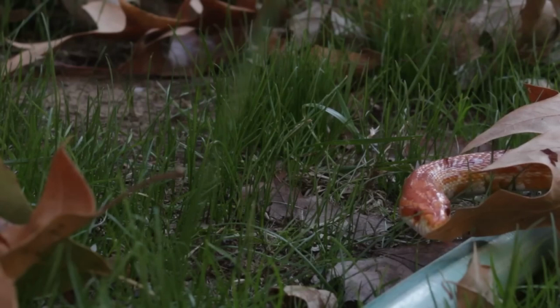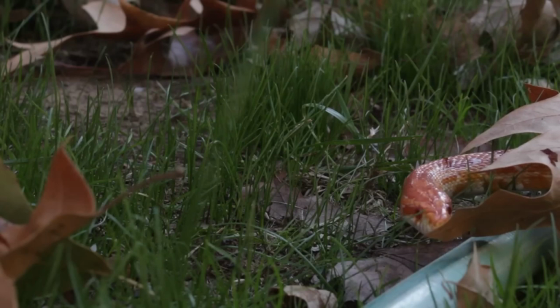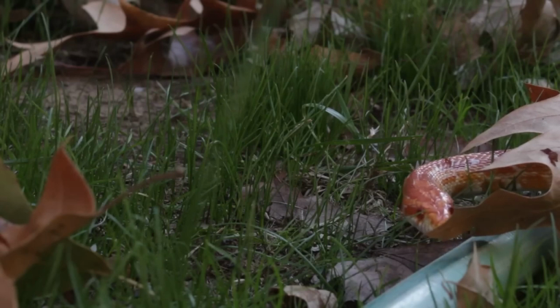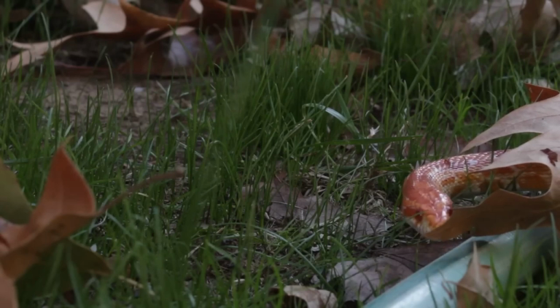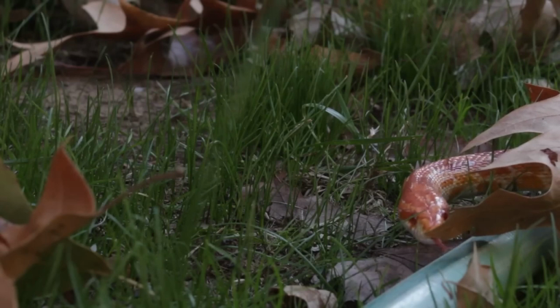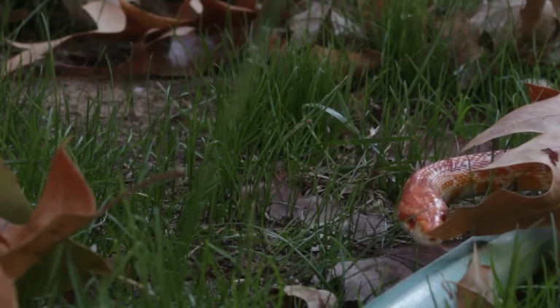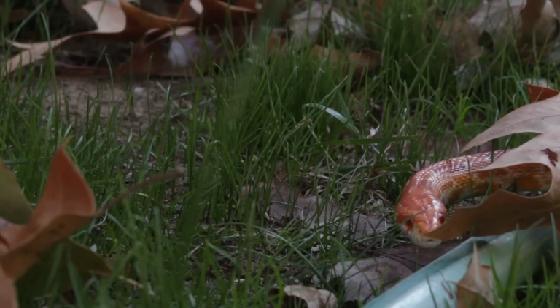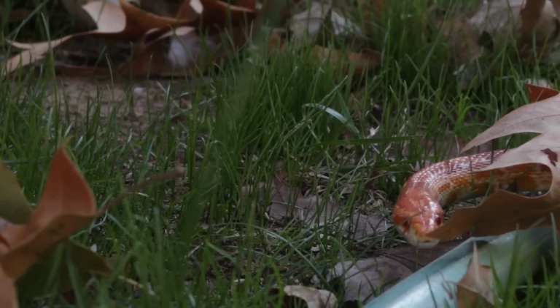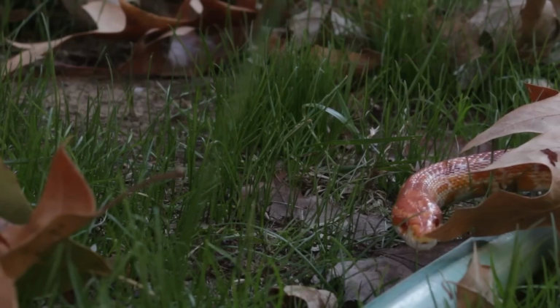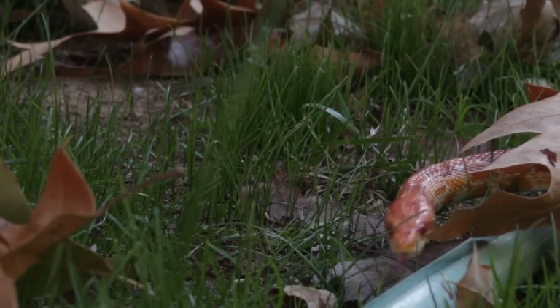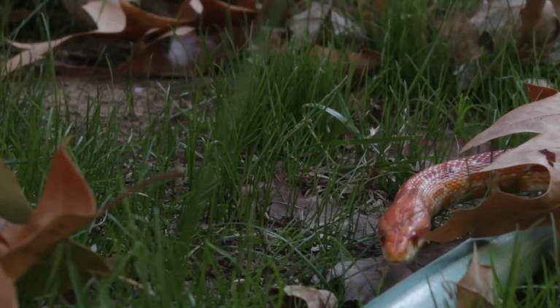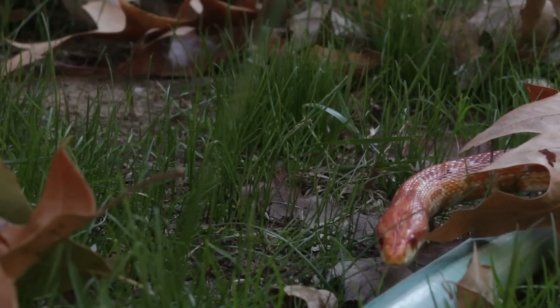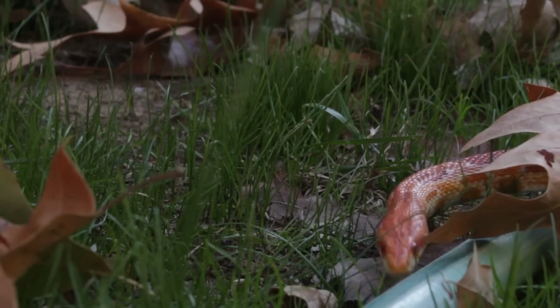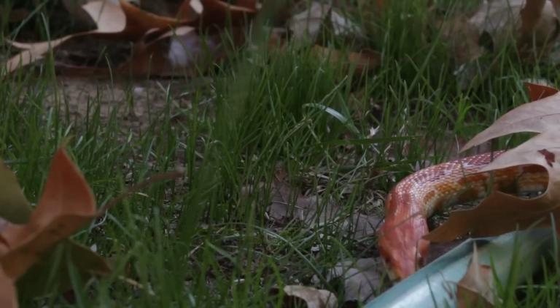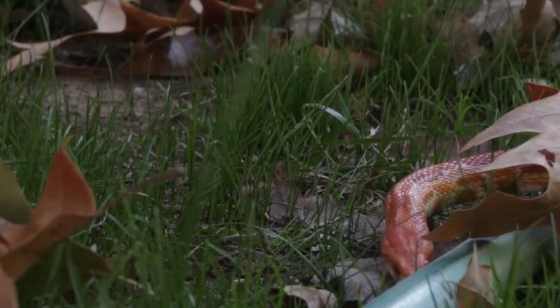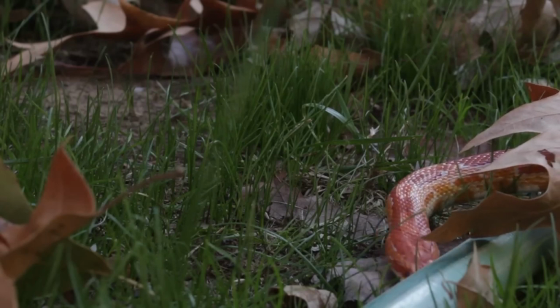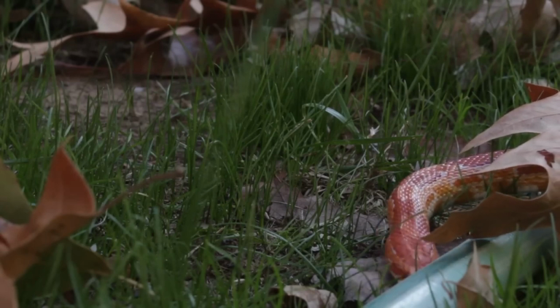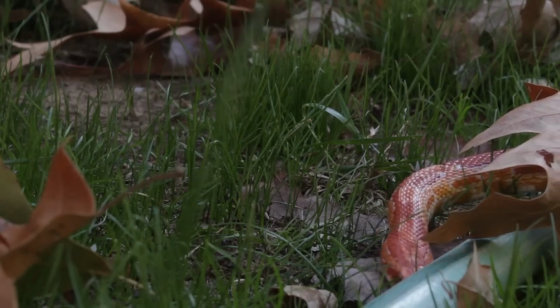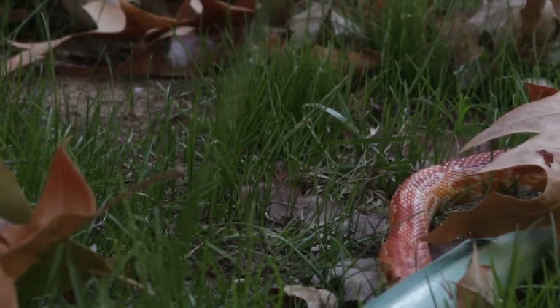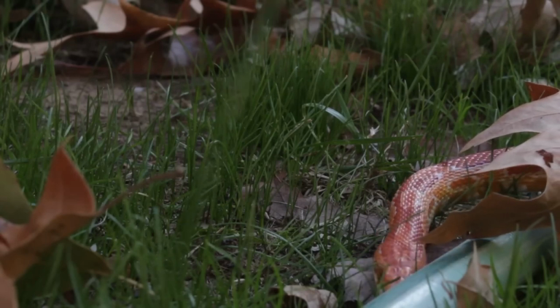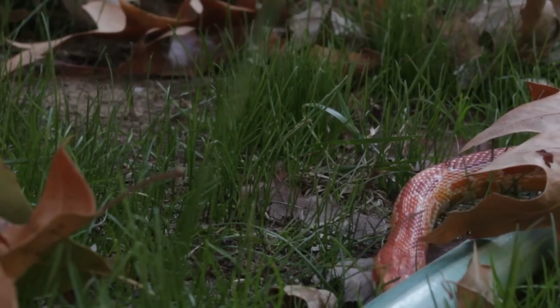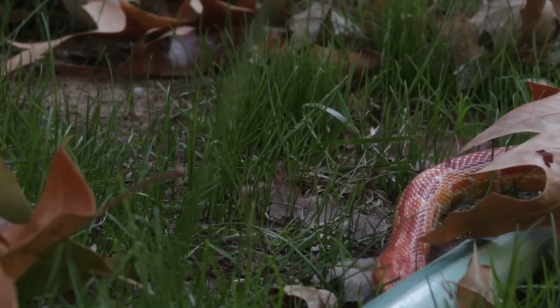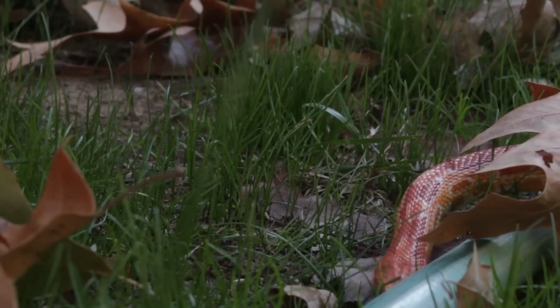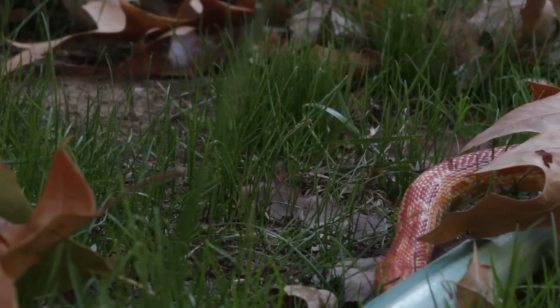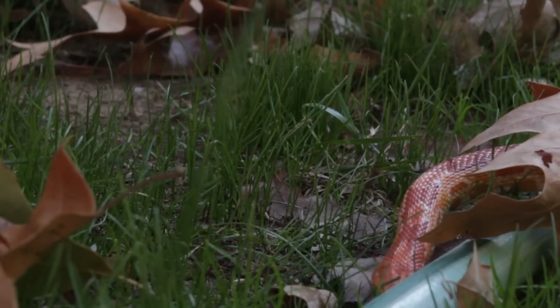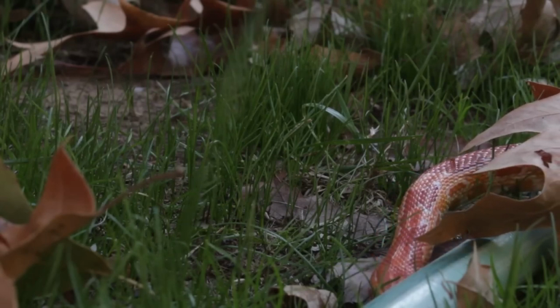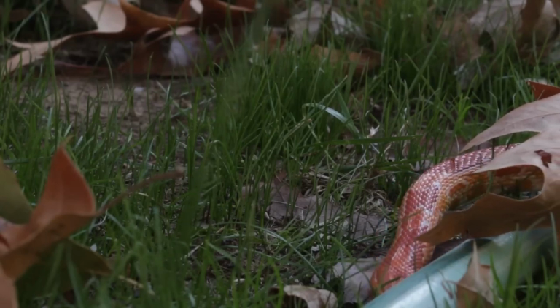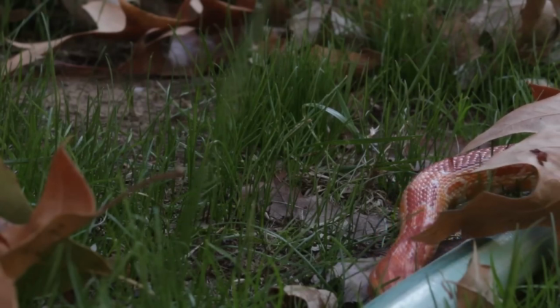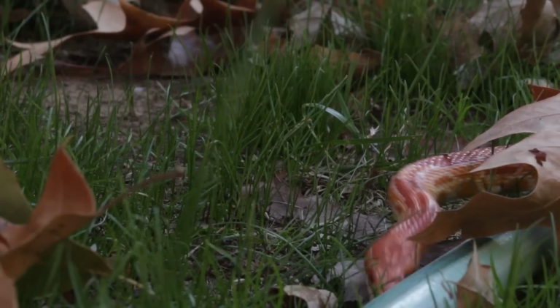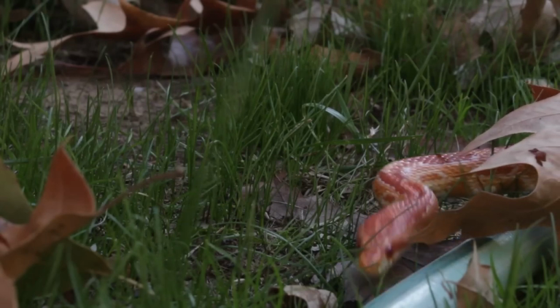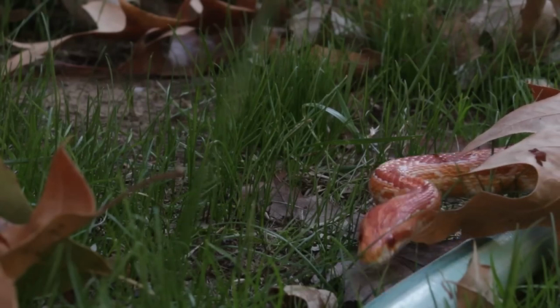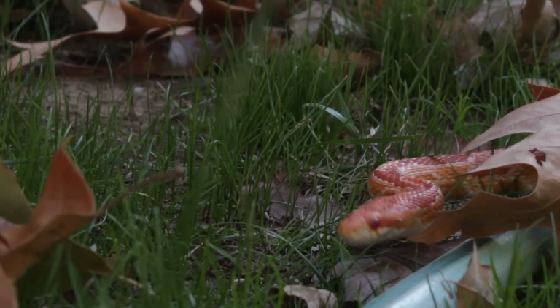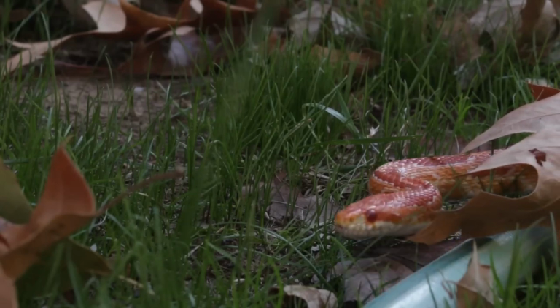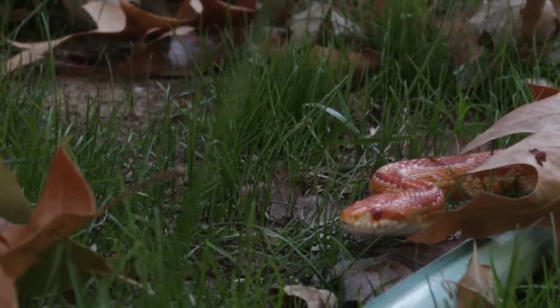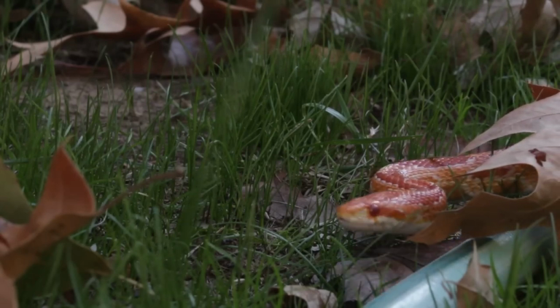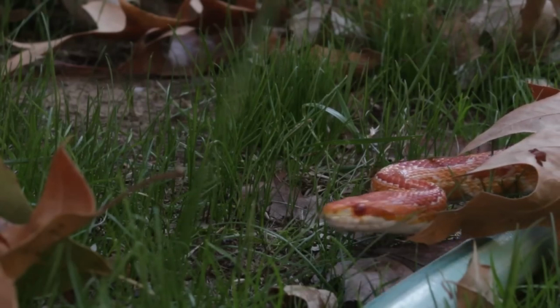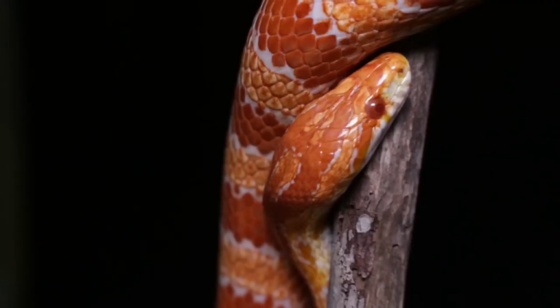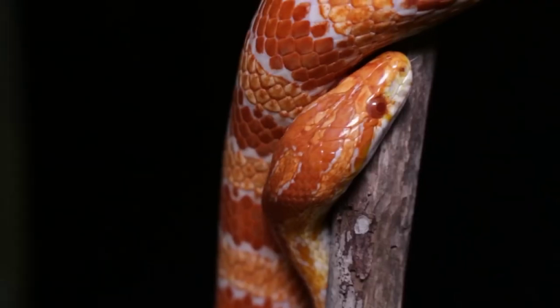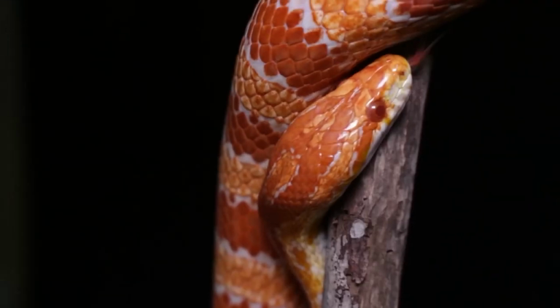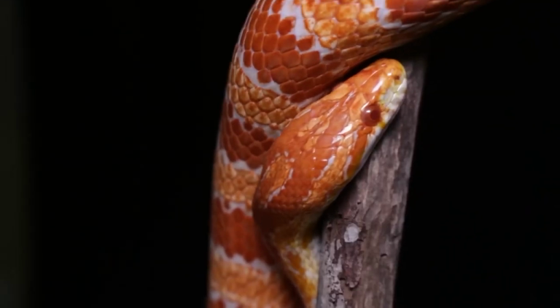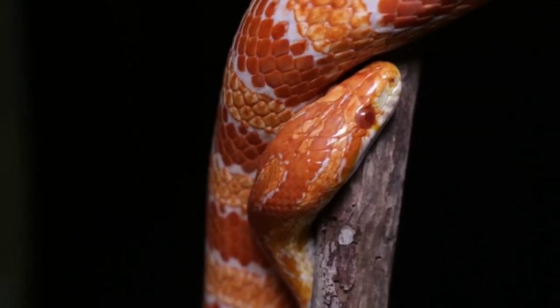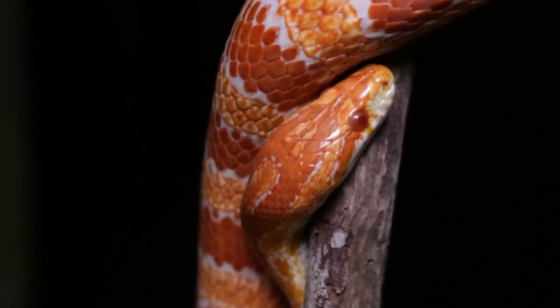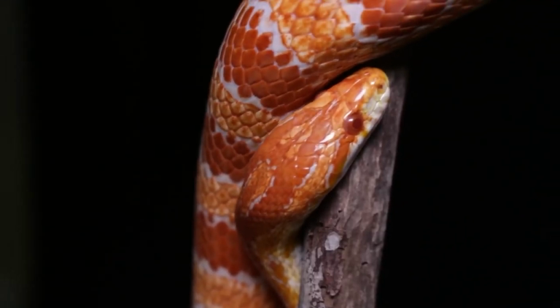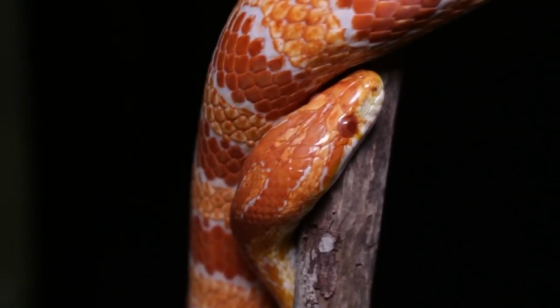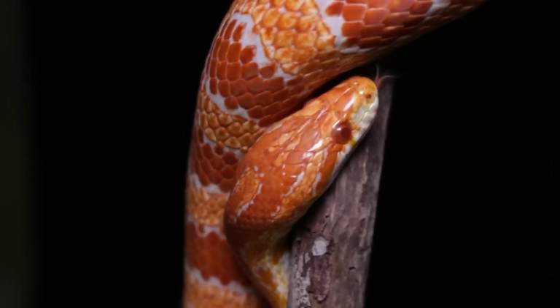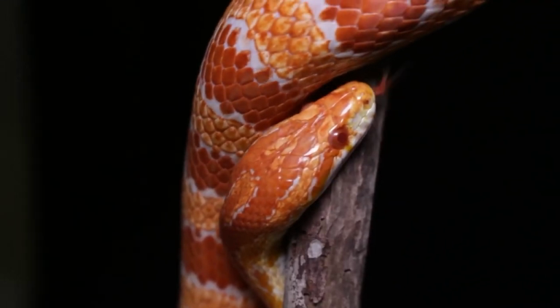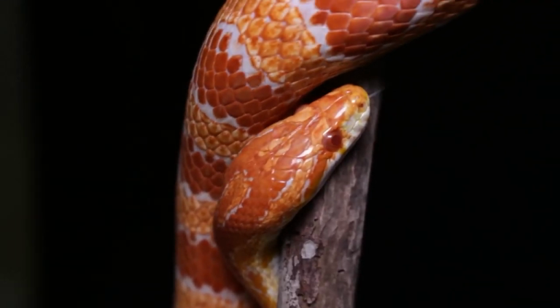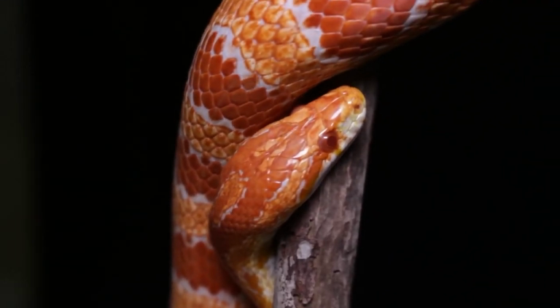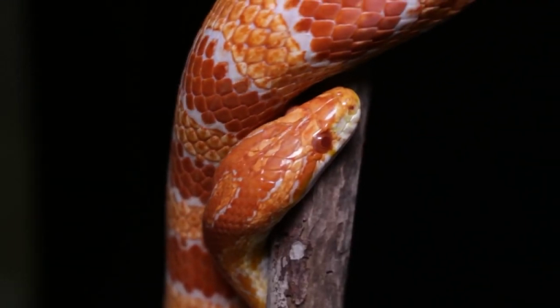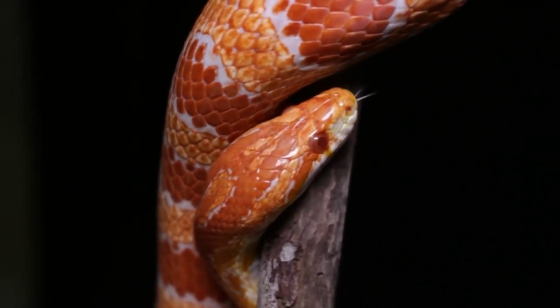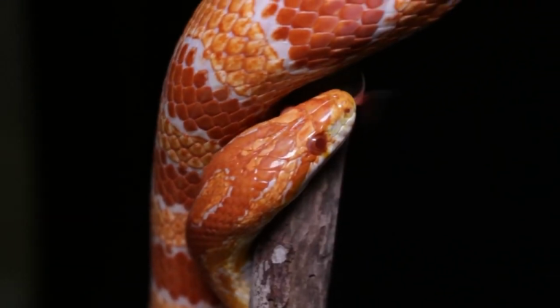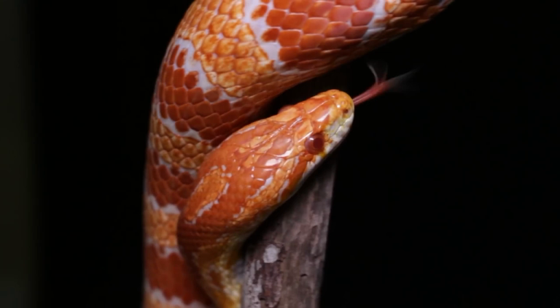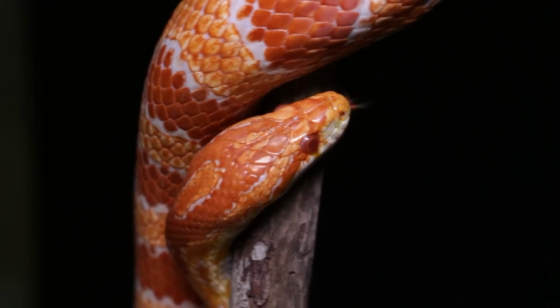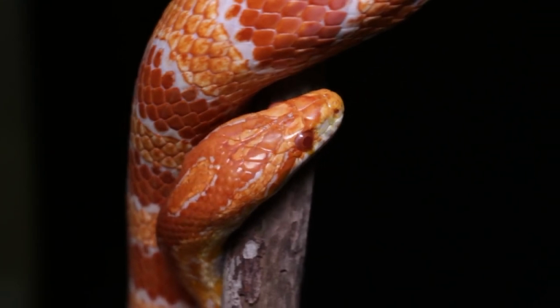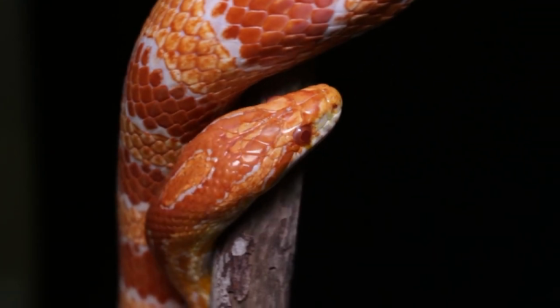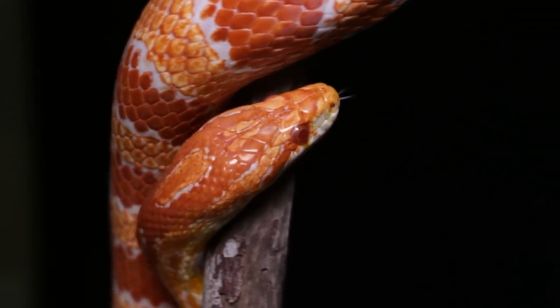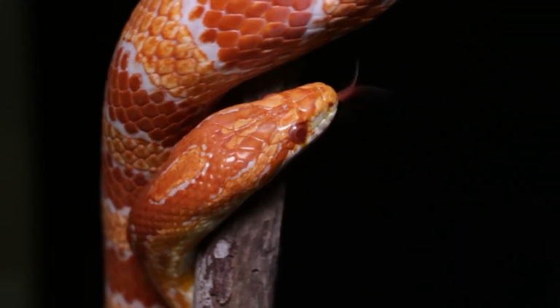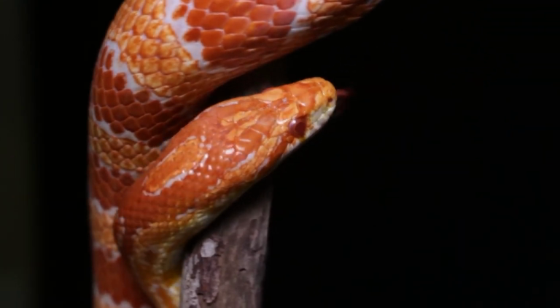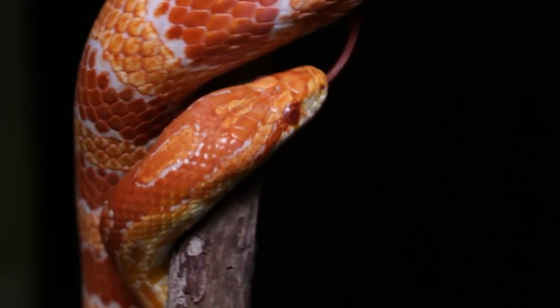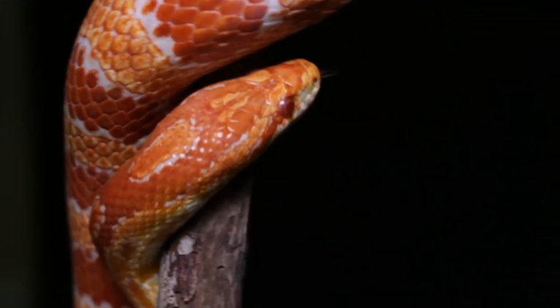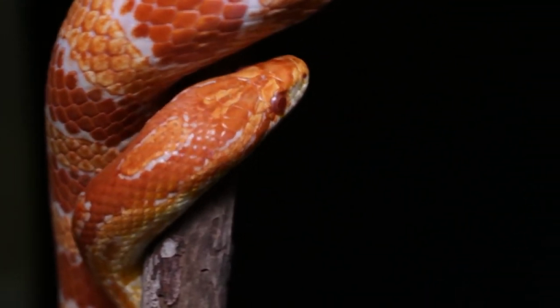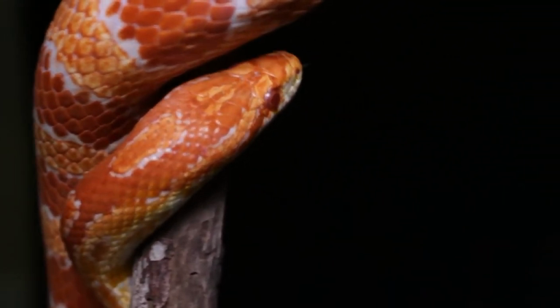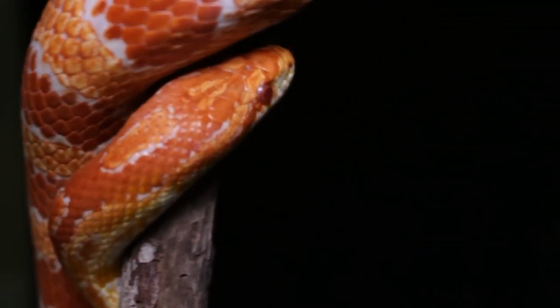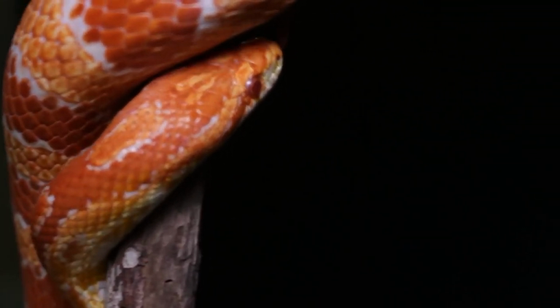Corn snakes are popular pet snakes known for their vibrant colors and patterns. Here are 10 popular corn snake morphs.